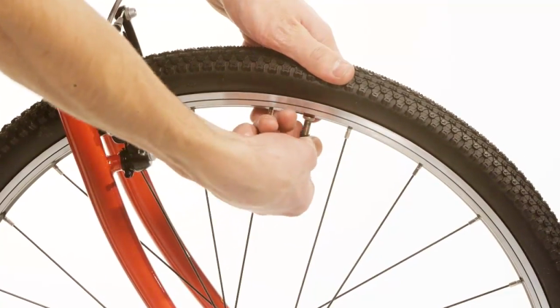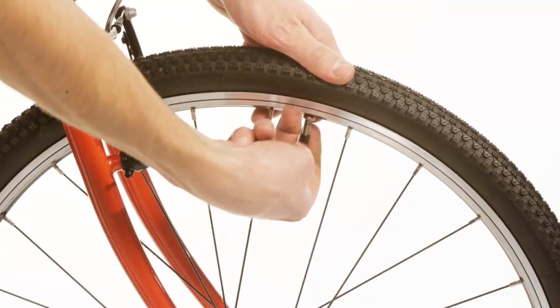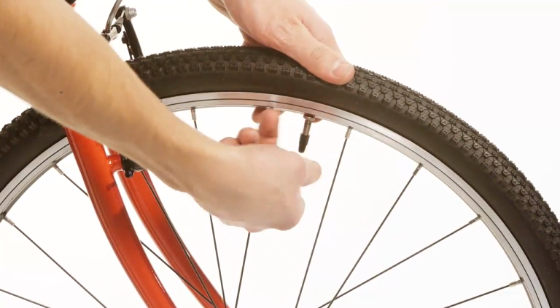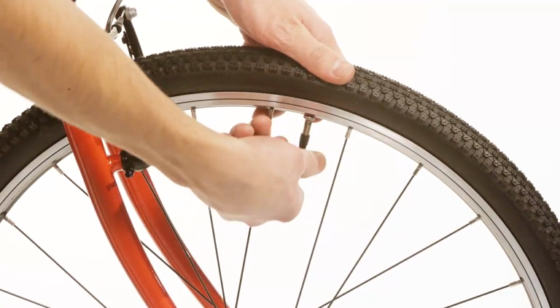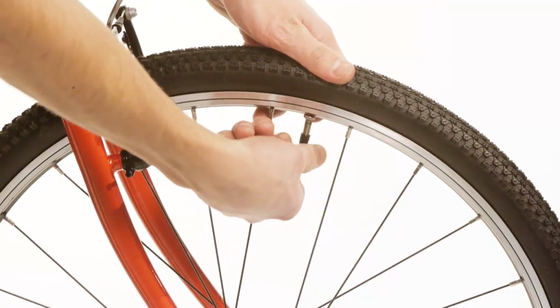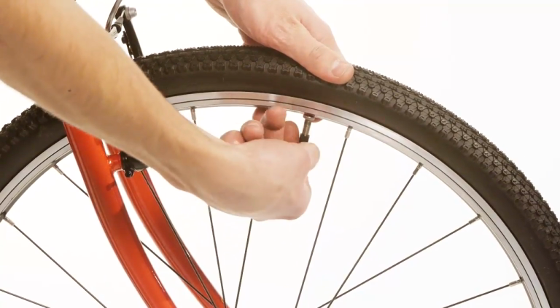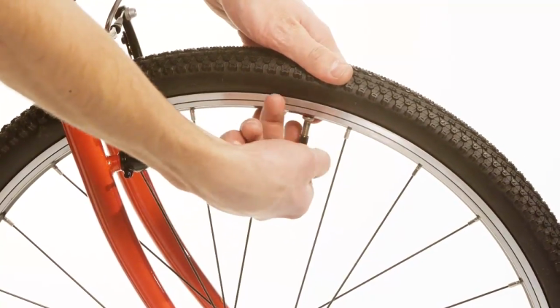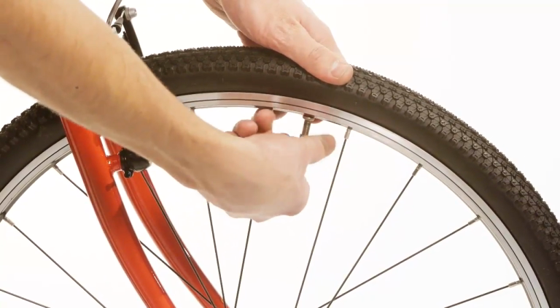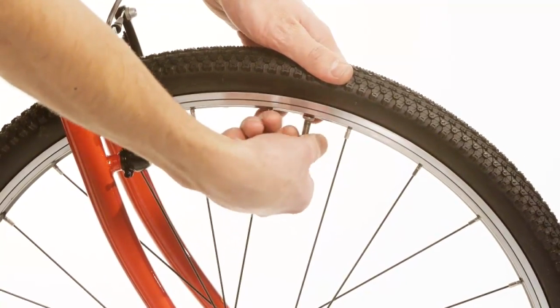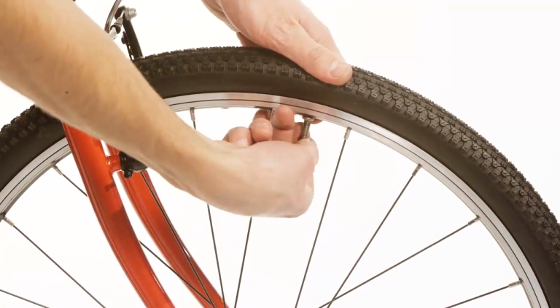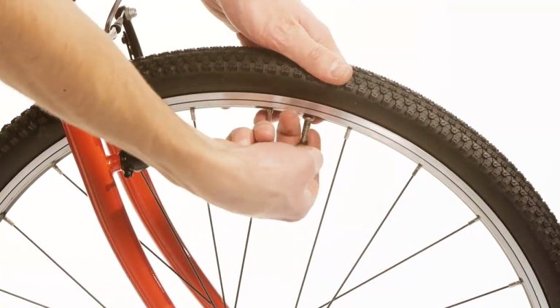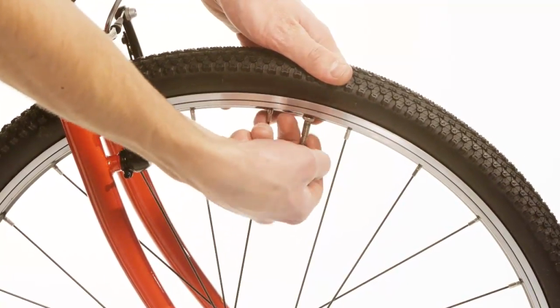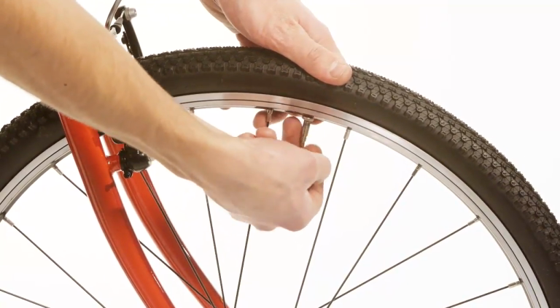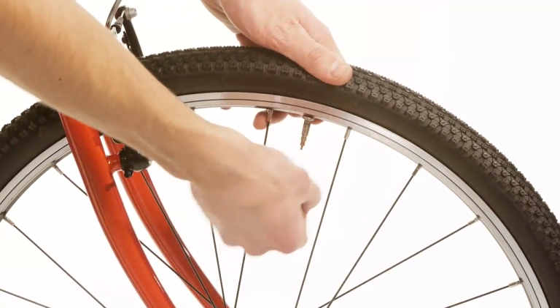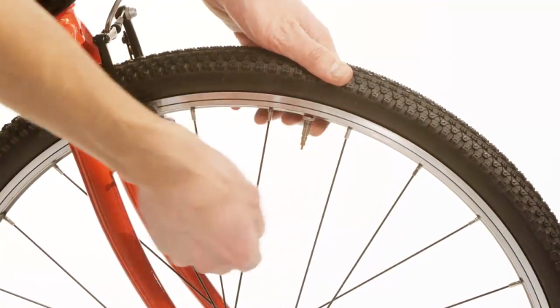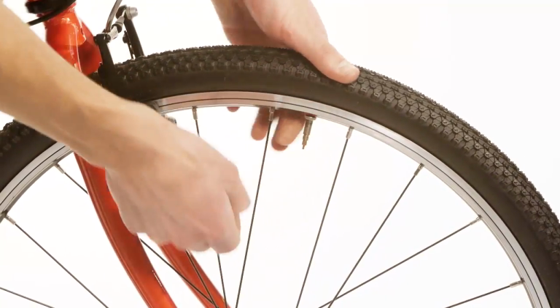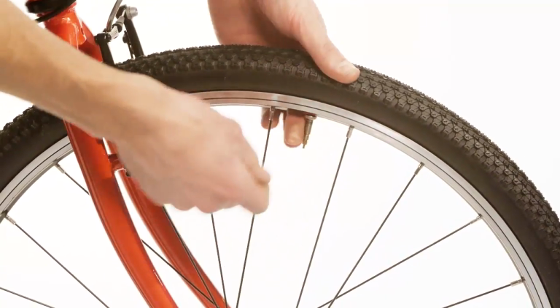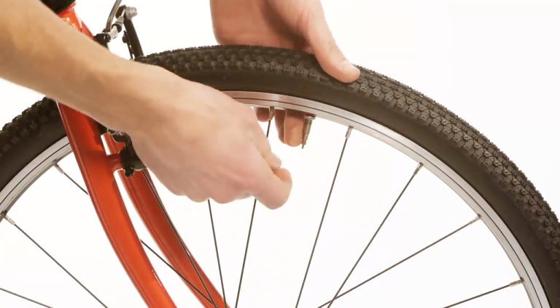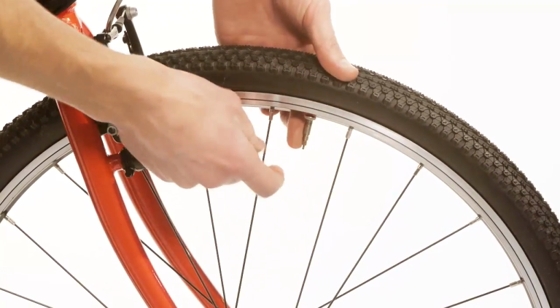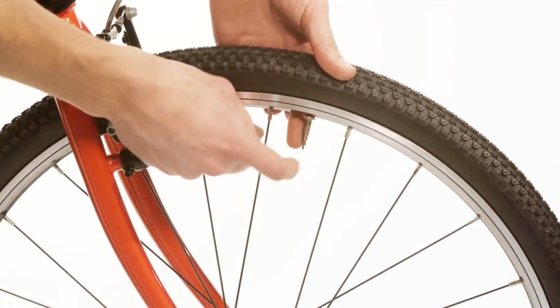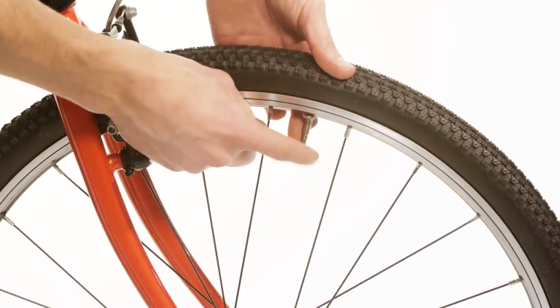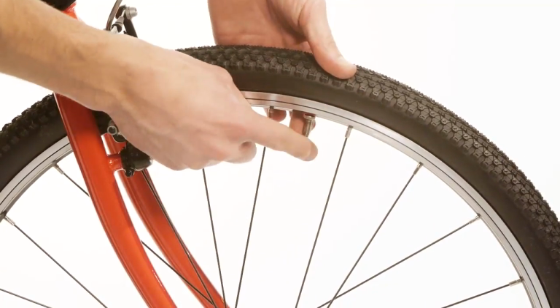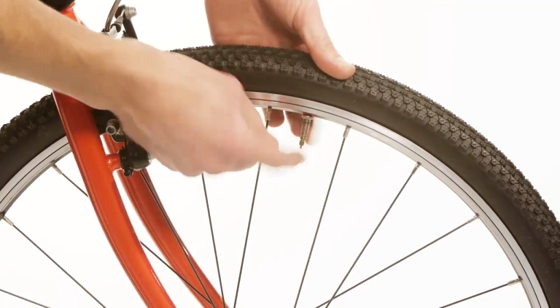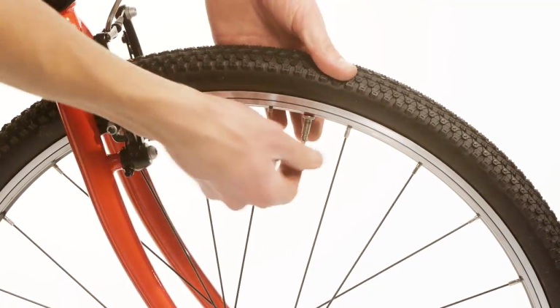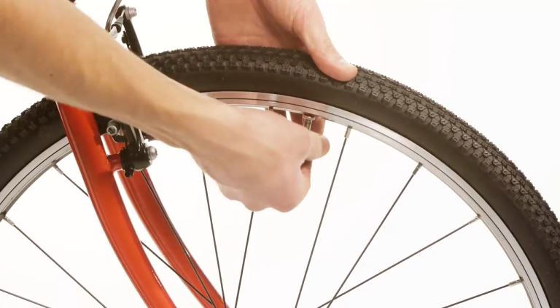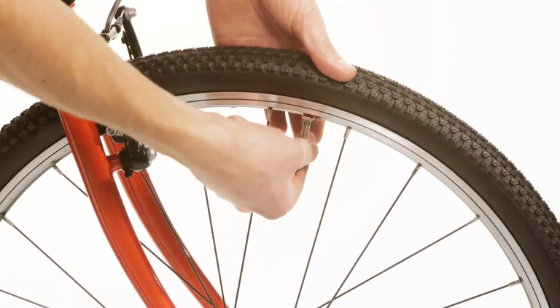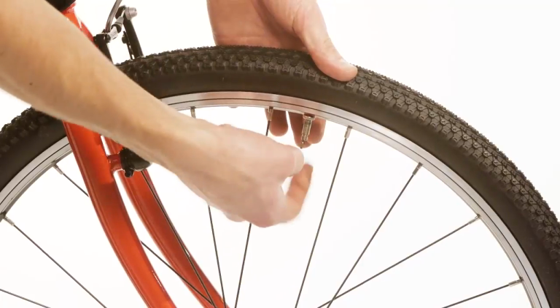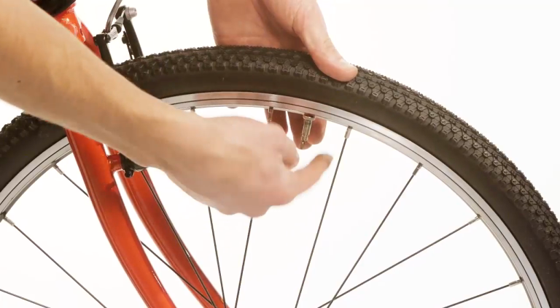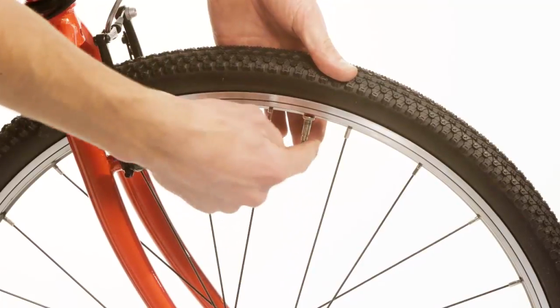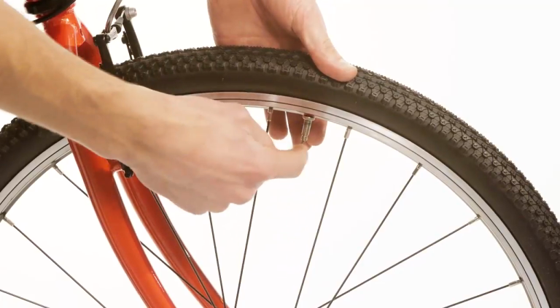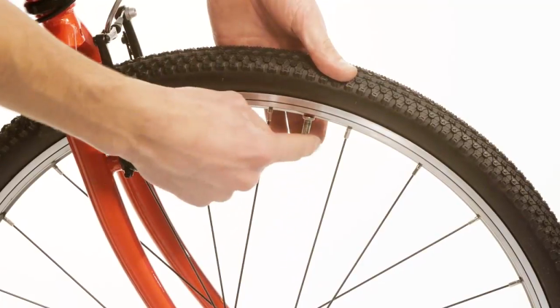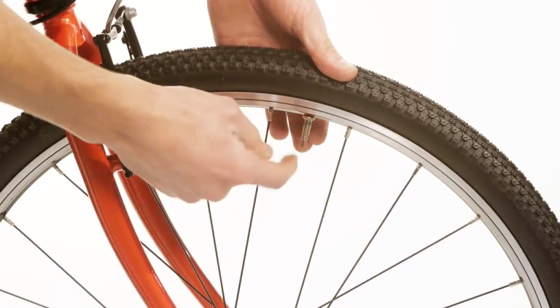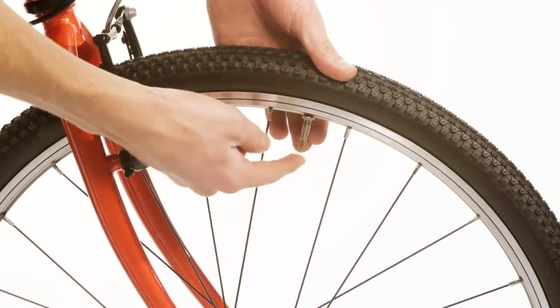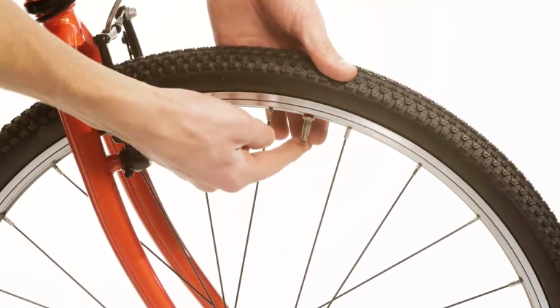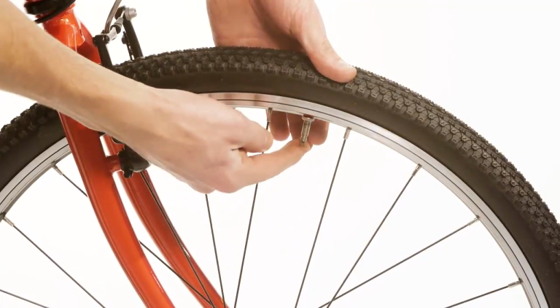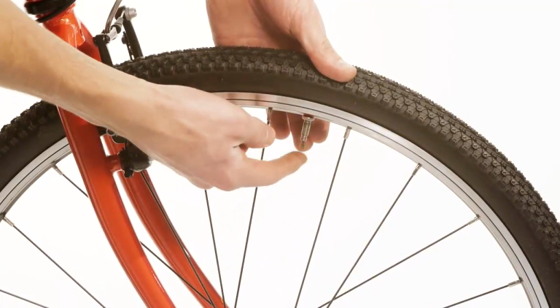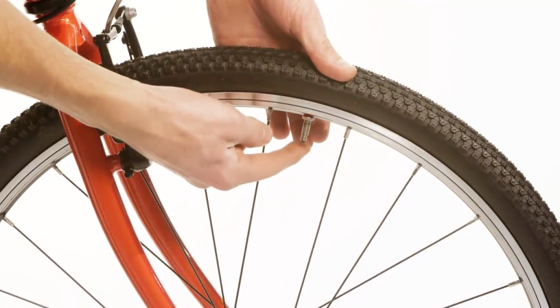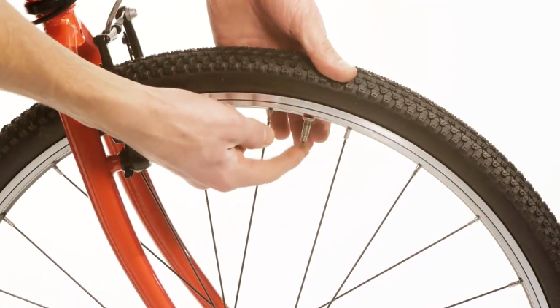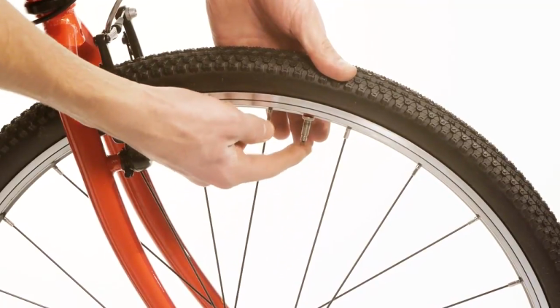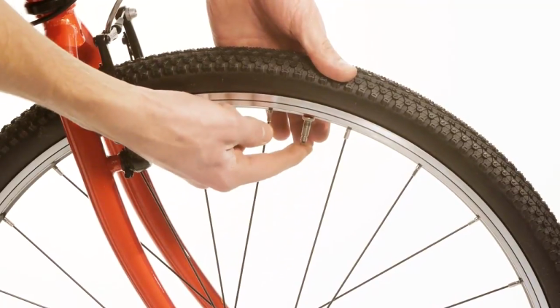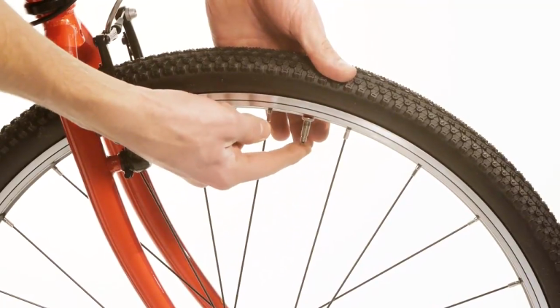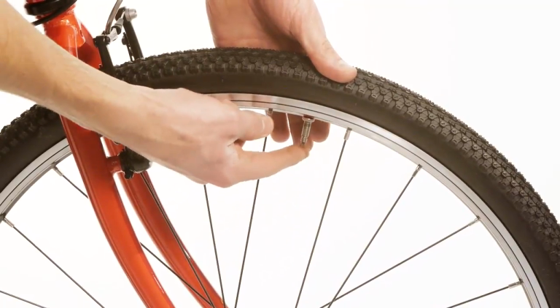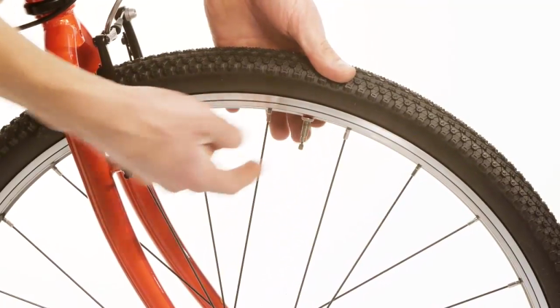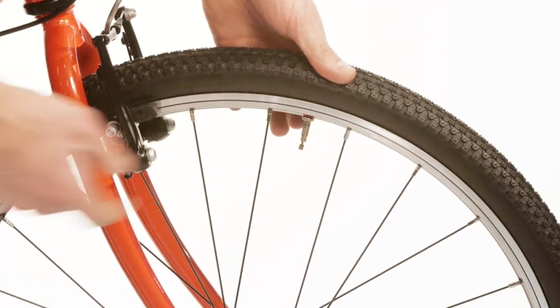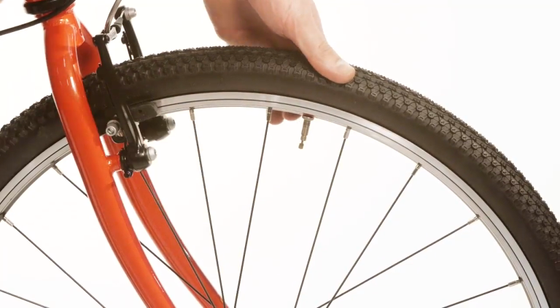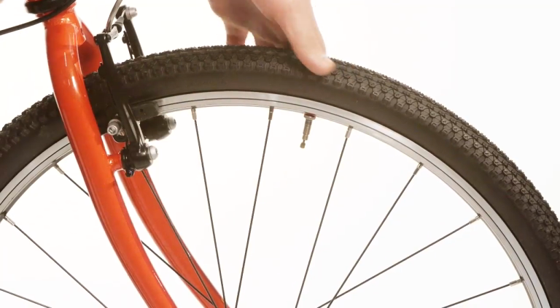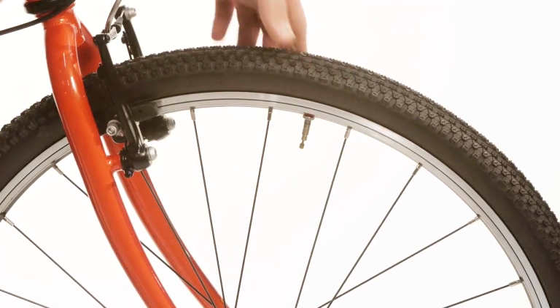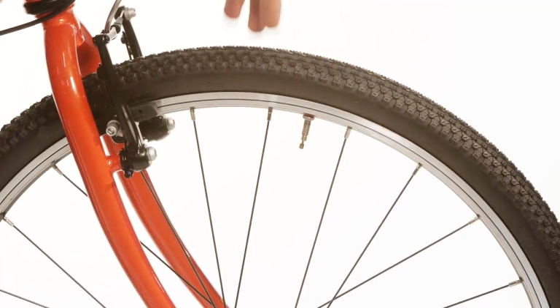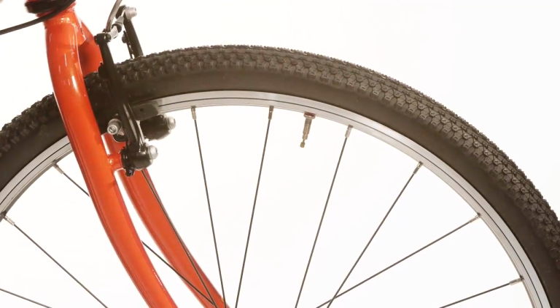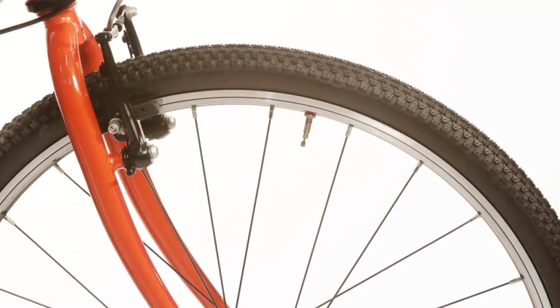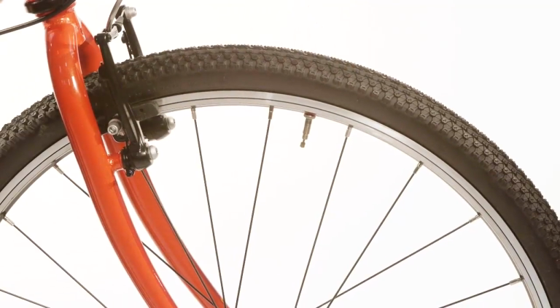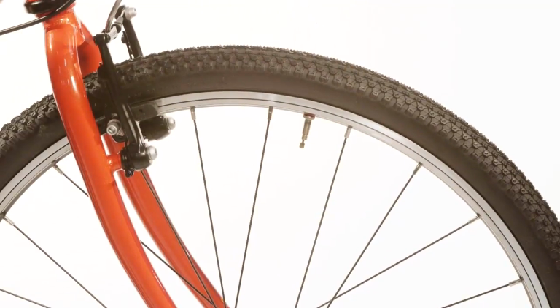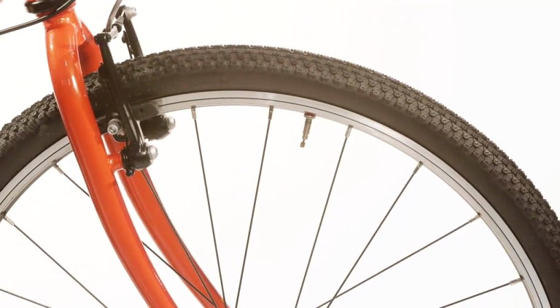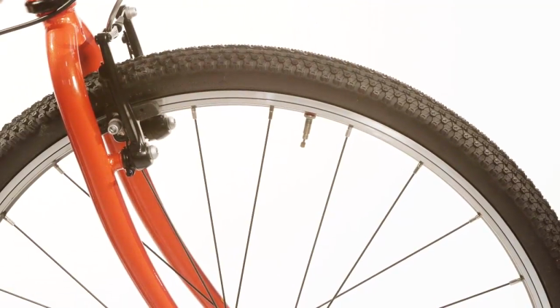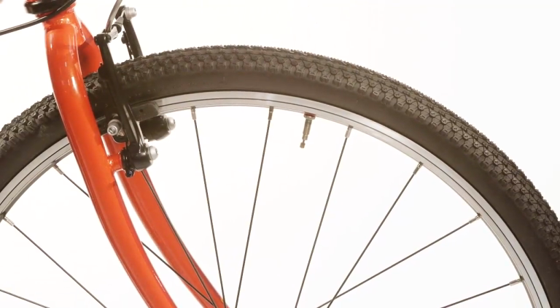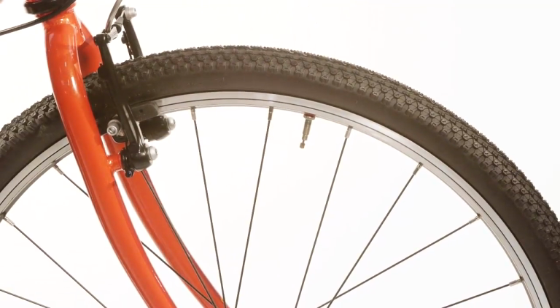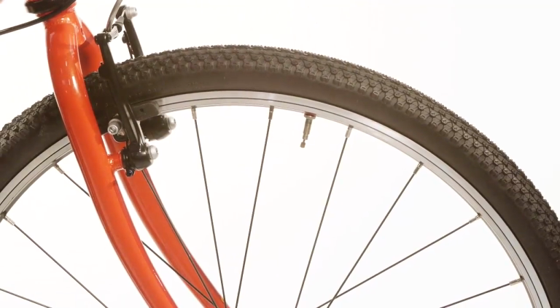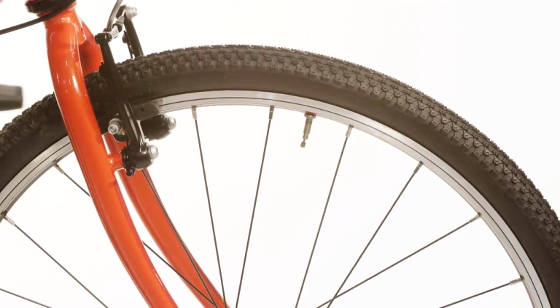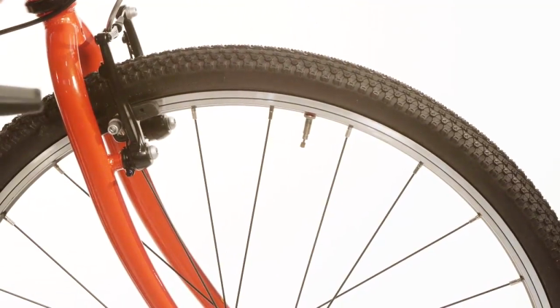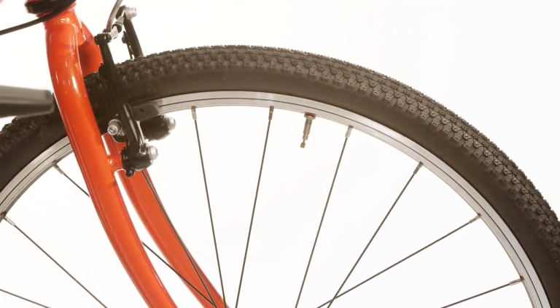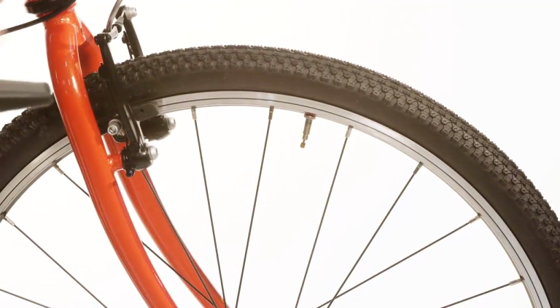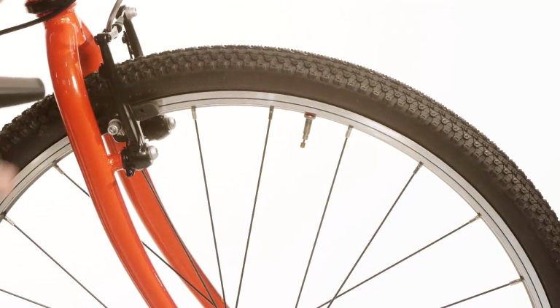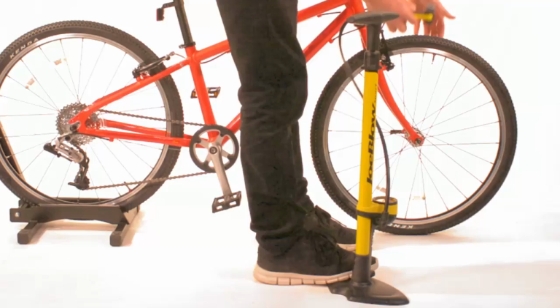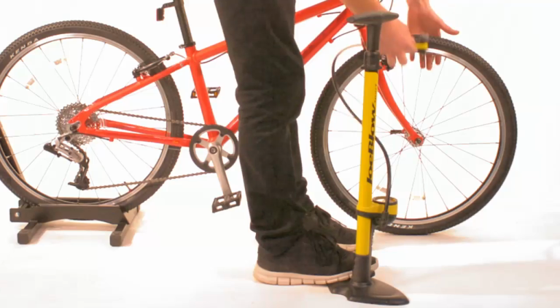Unscrew the black dust cap. Then unscrew the top section of the valve and give it a tap to release it. A small amount of air should escape.